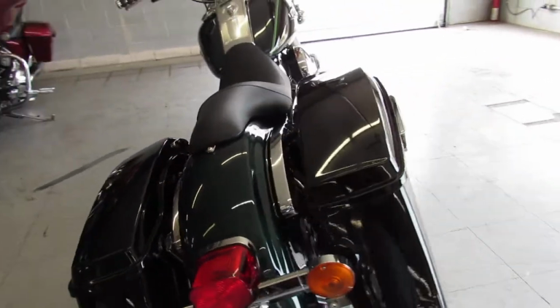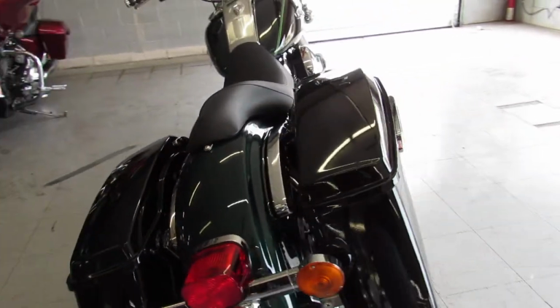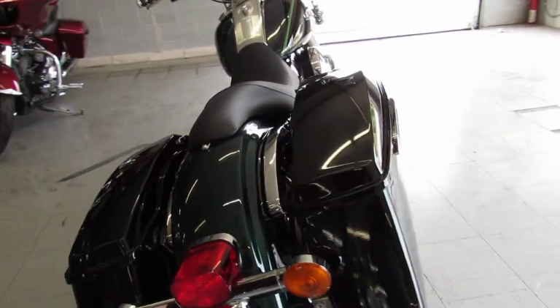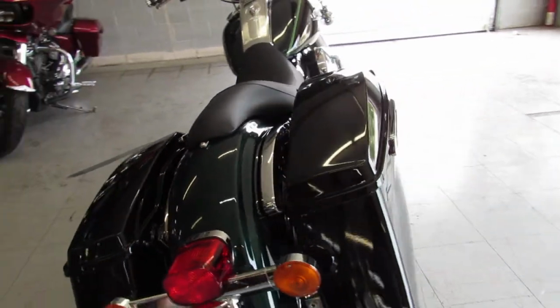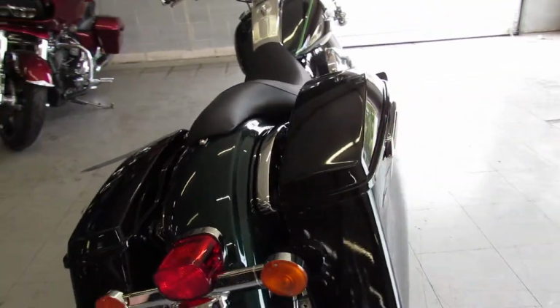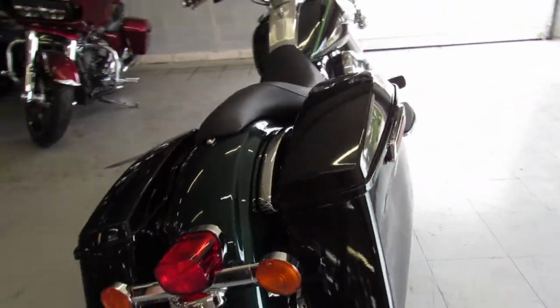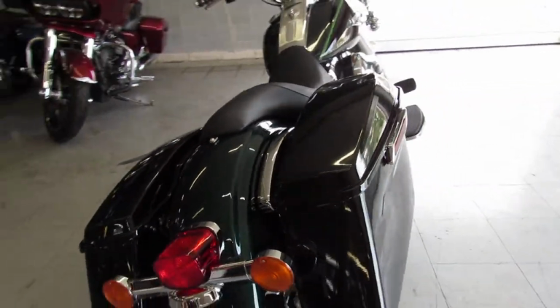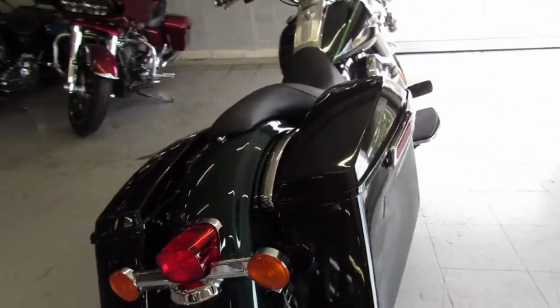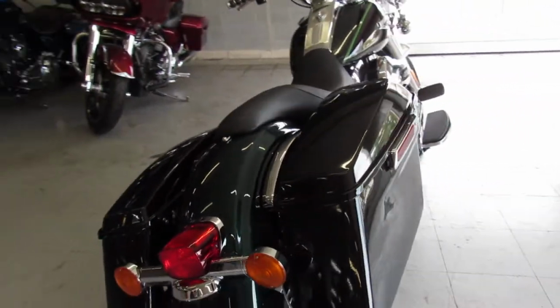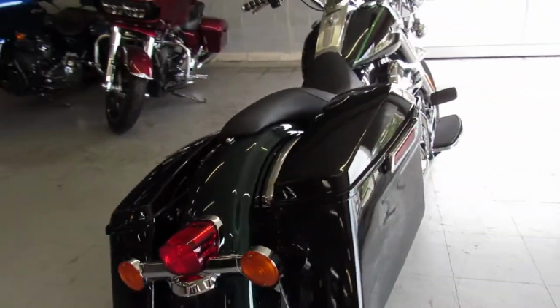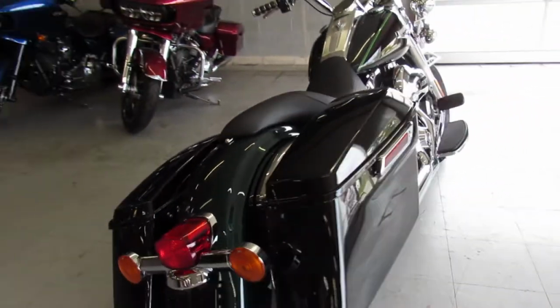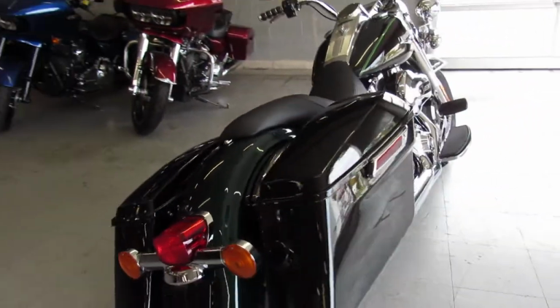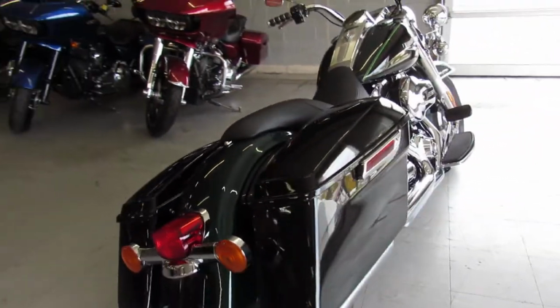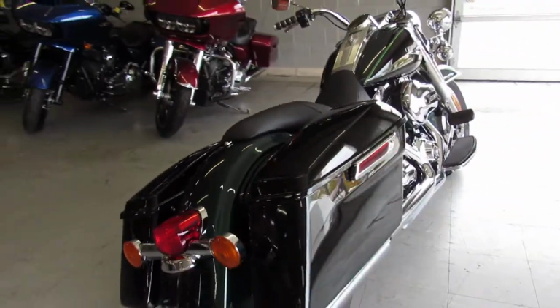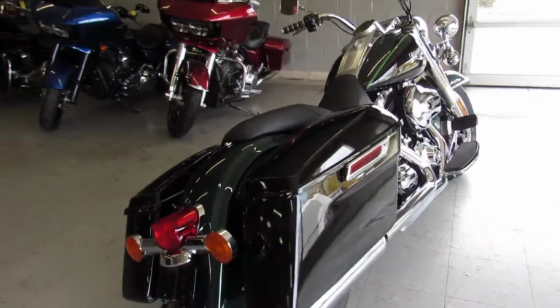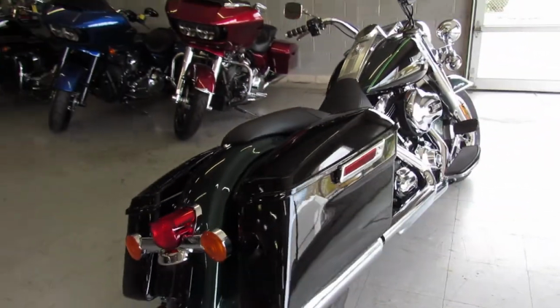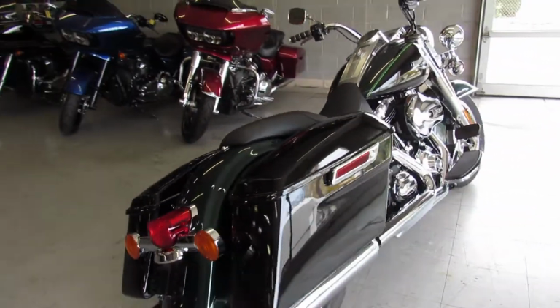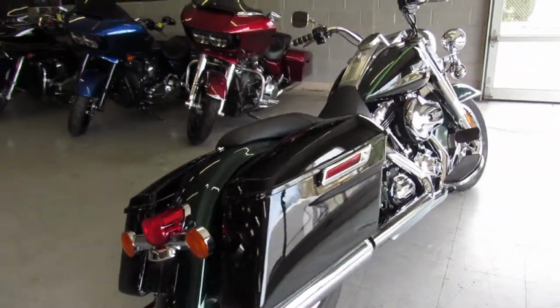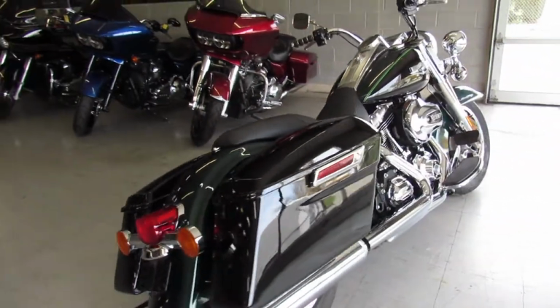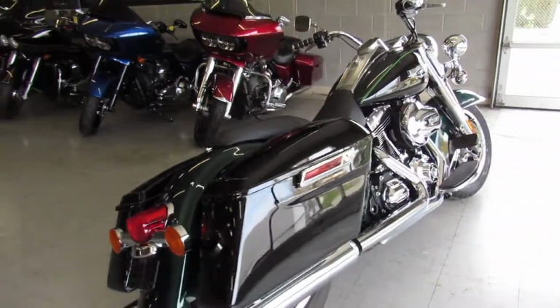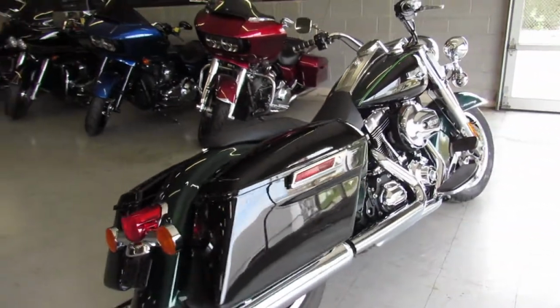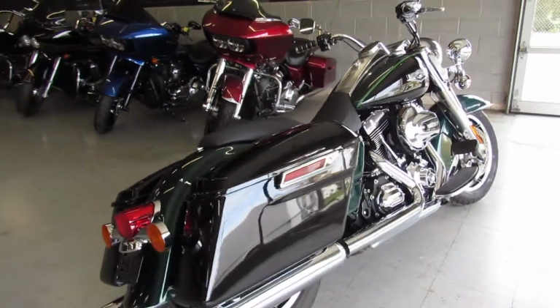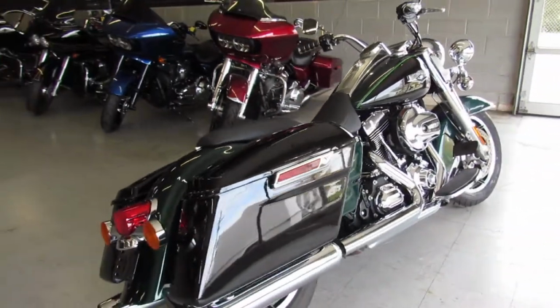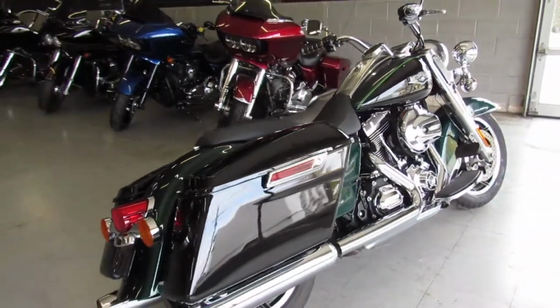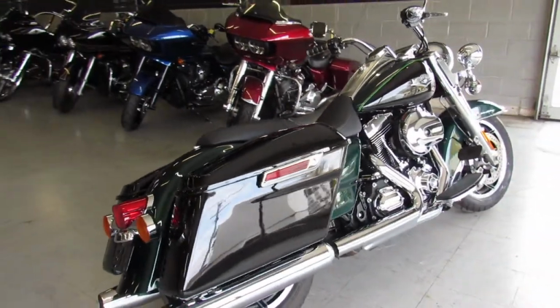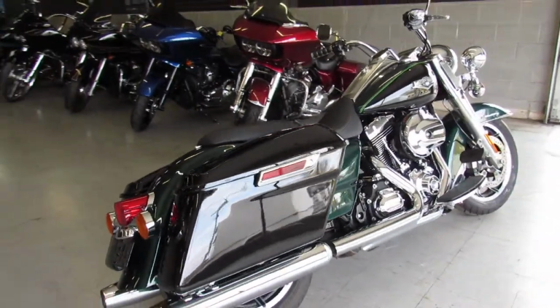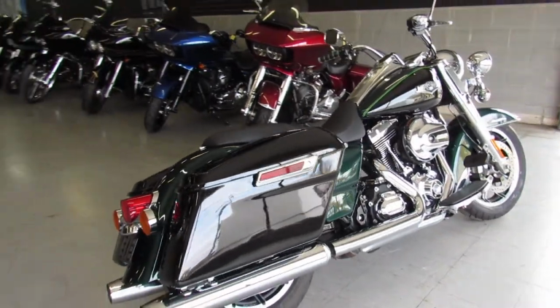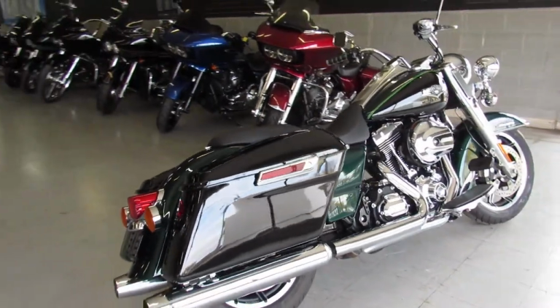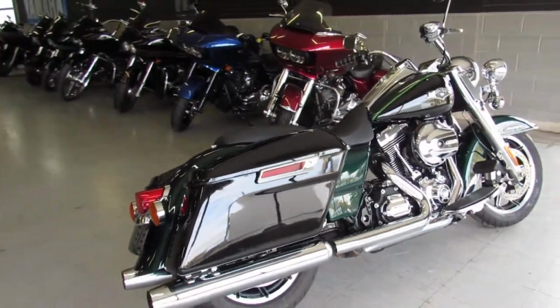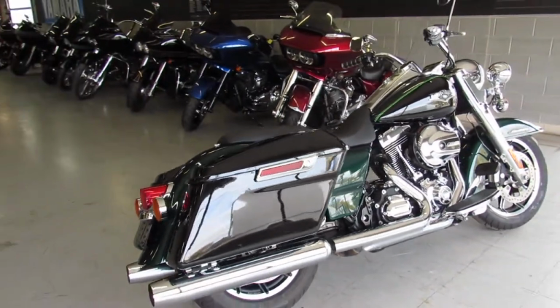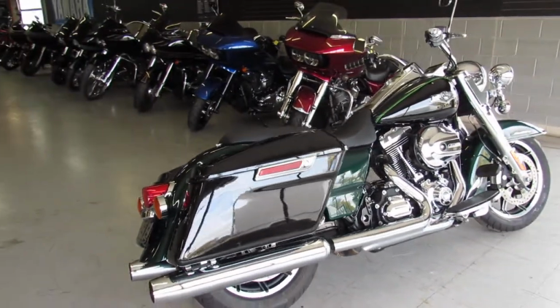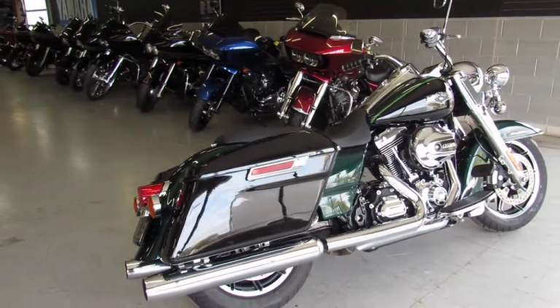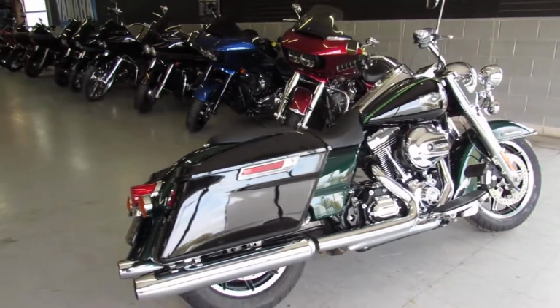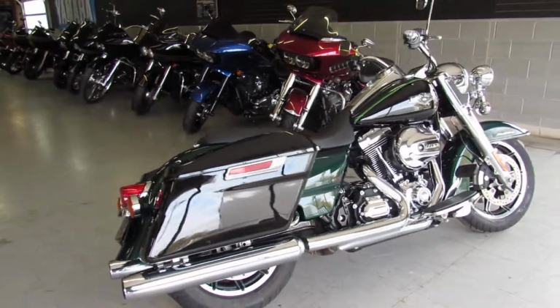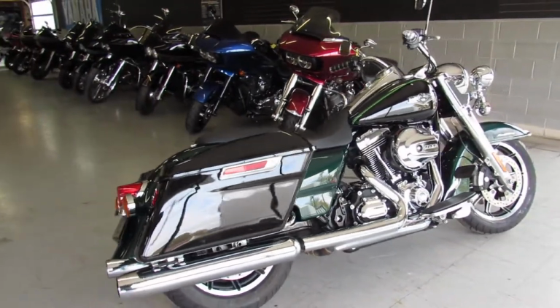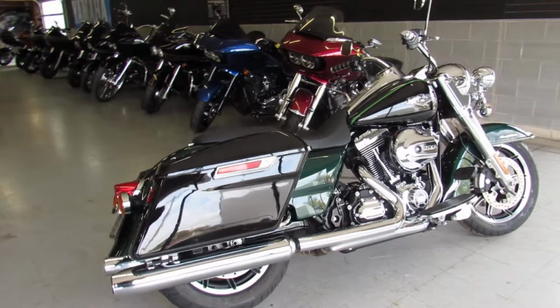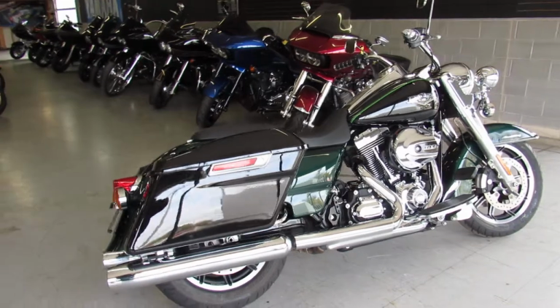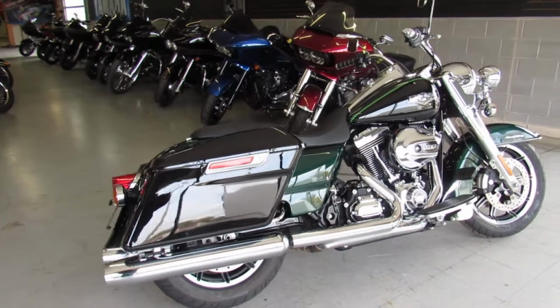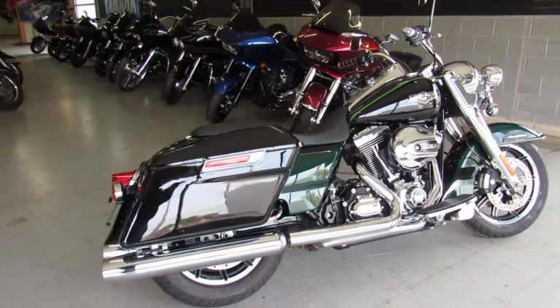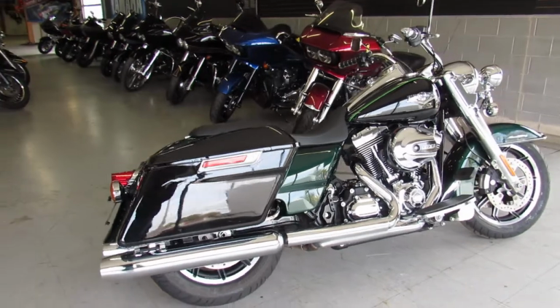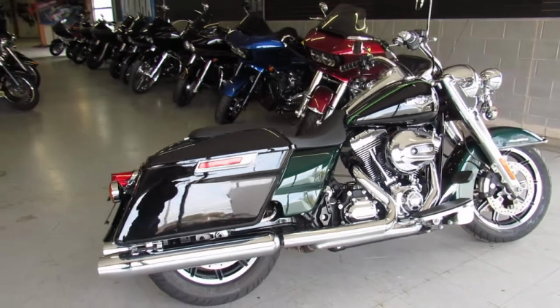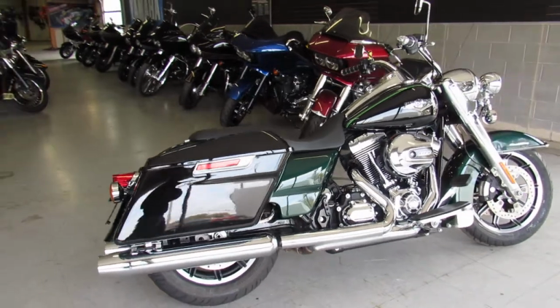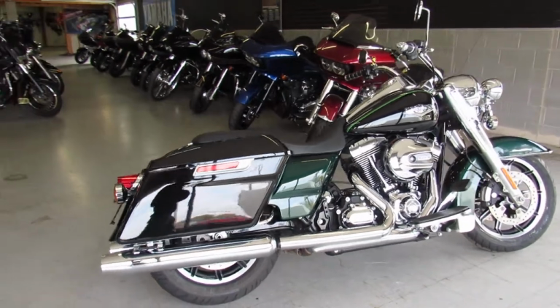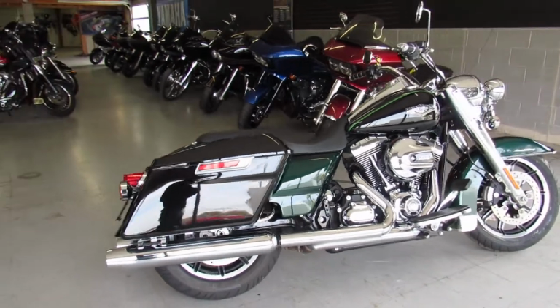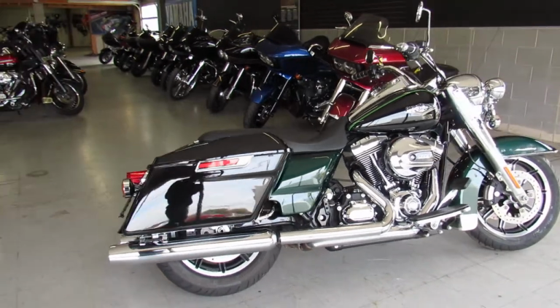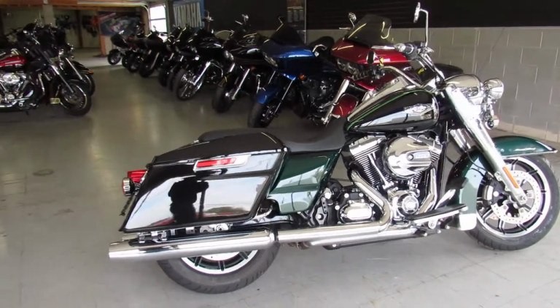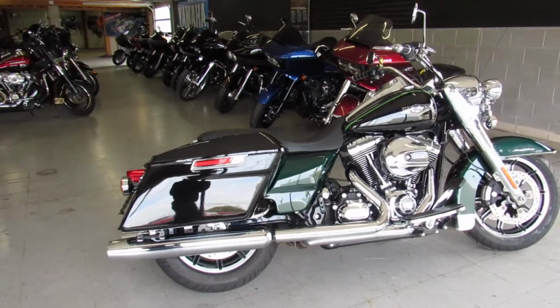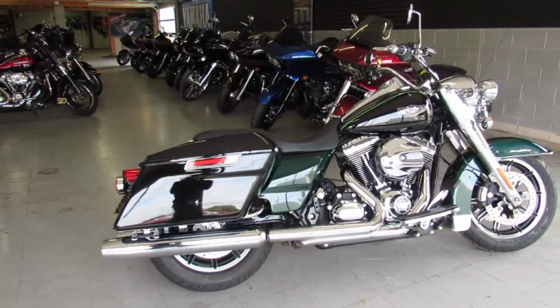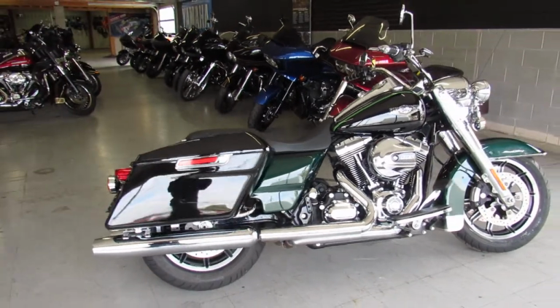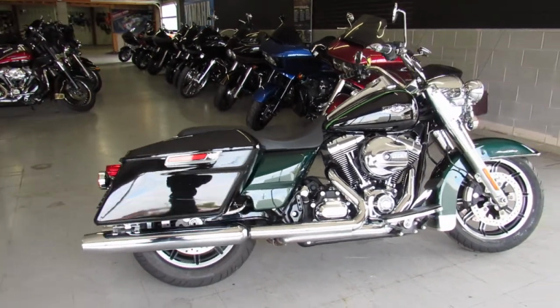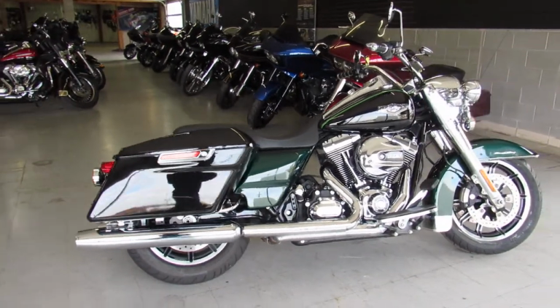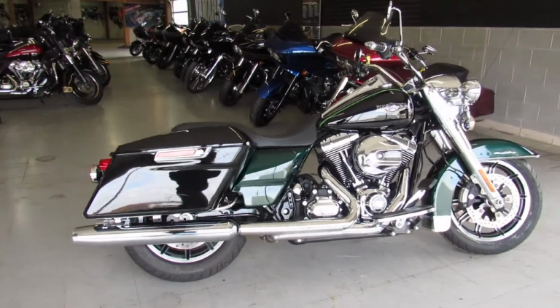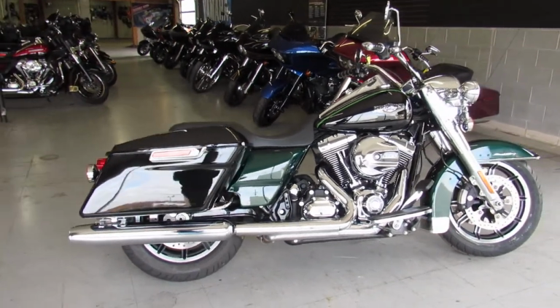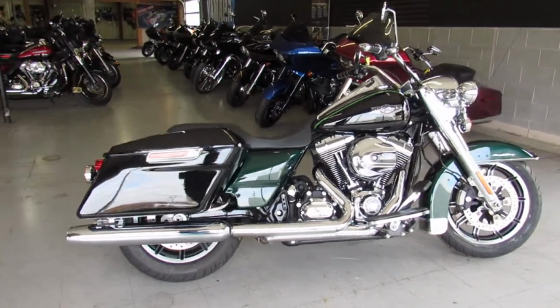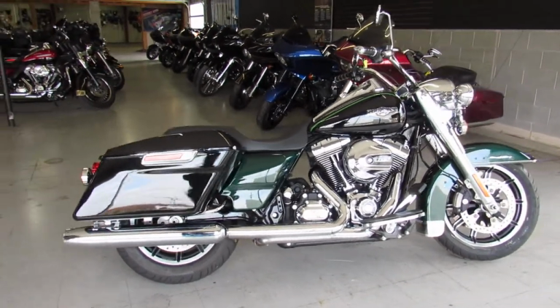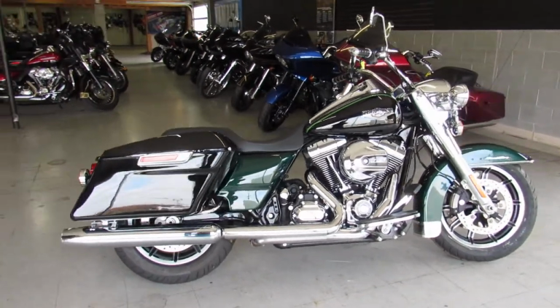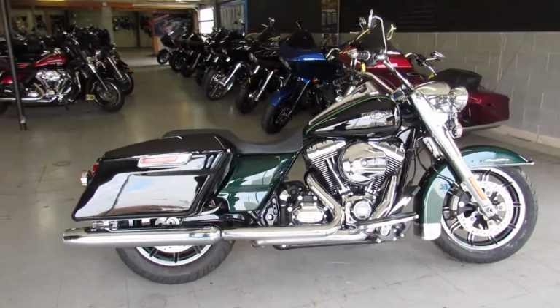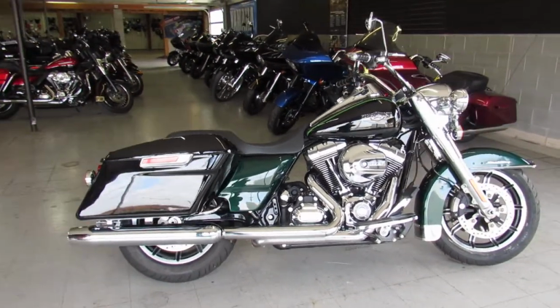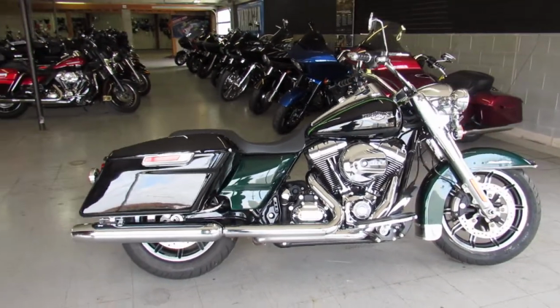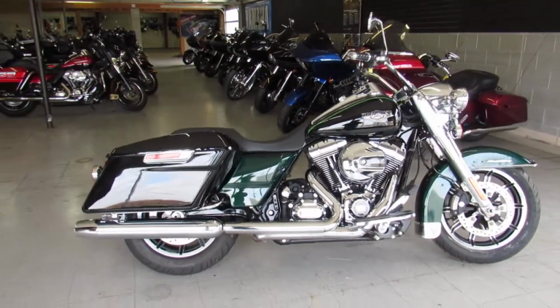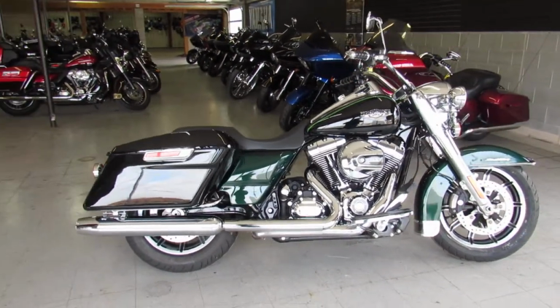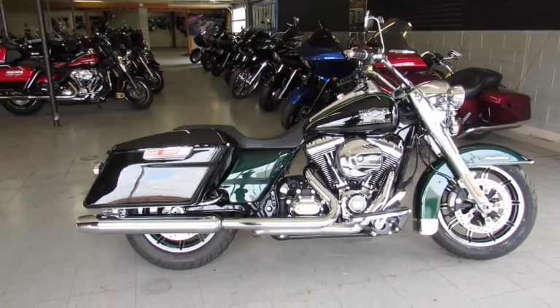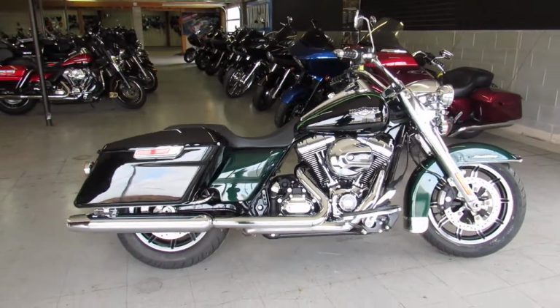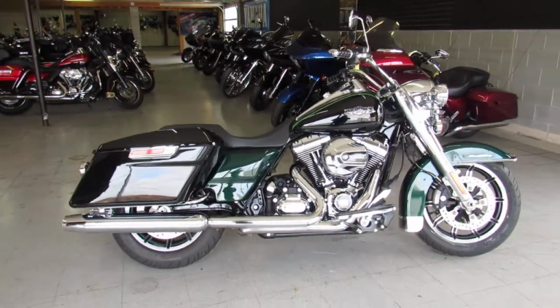Guaranteed financing, leasing programs, layaway programs — just call 810-648-9500.